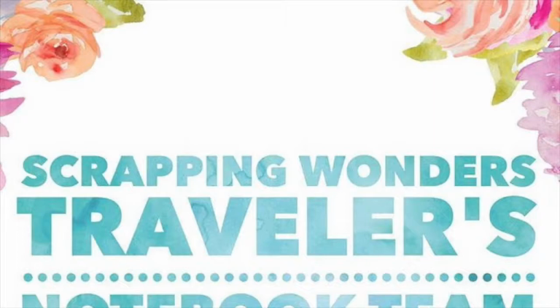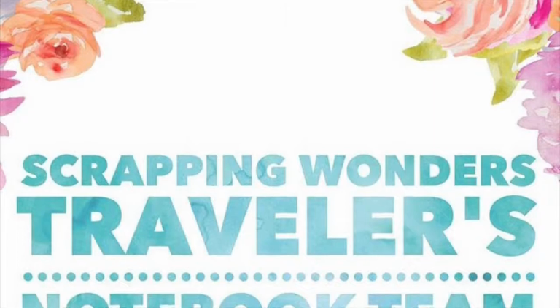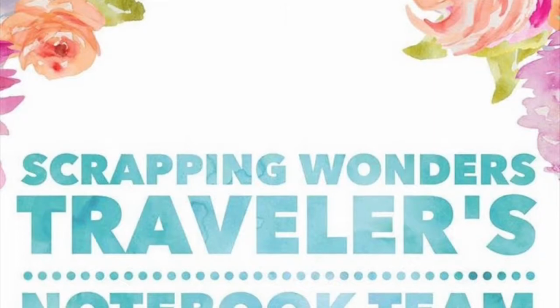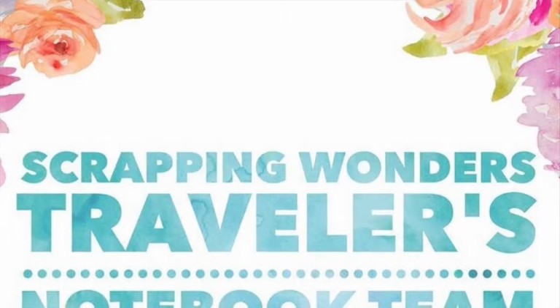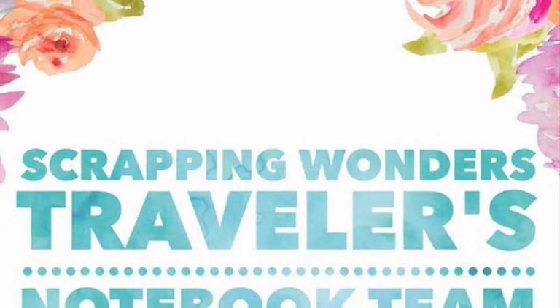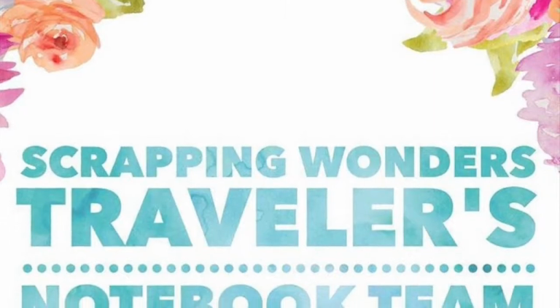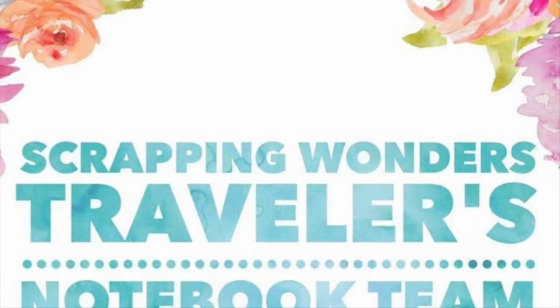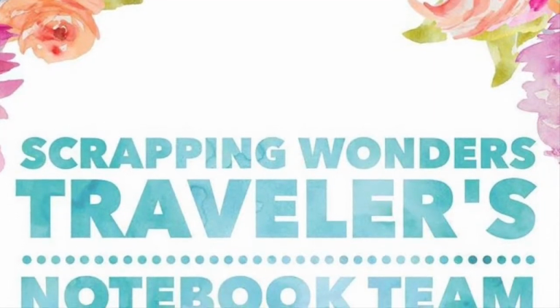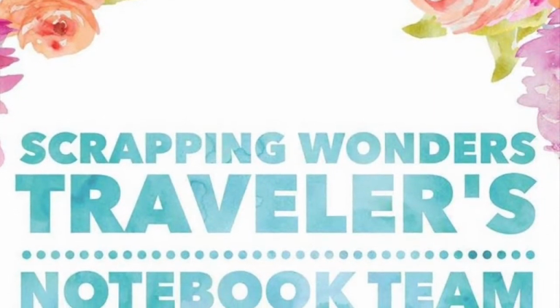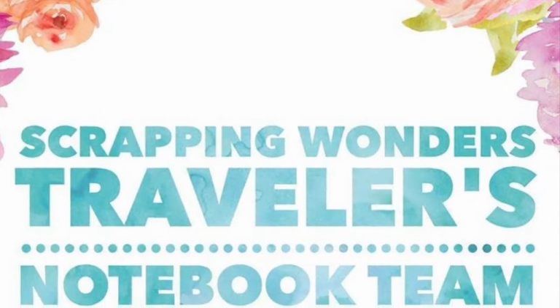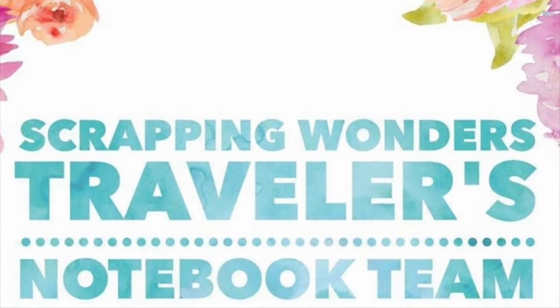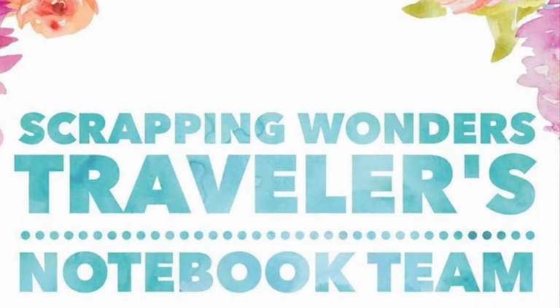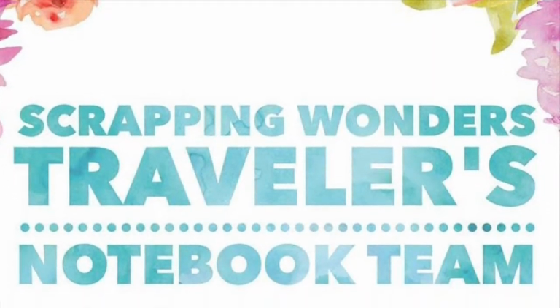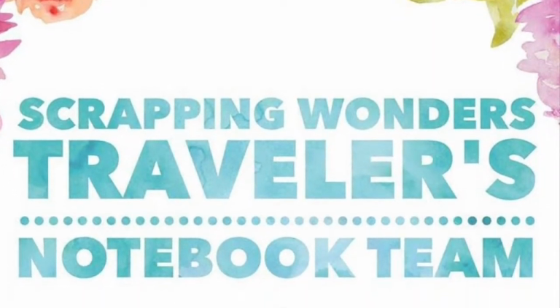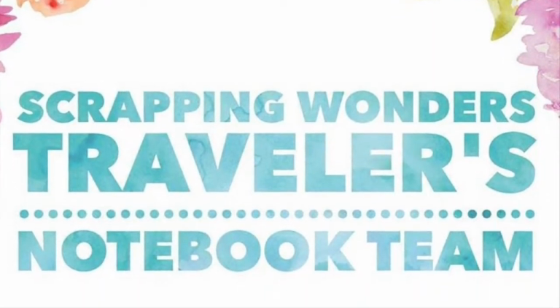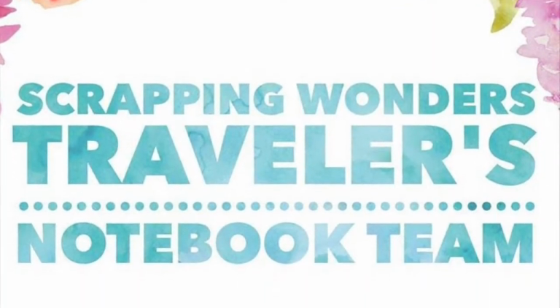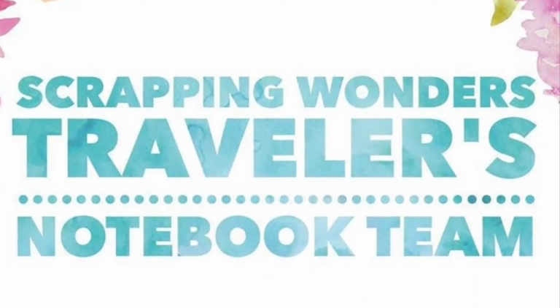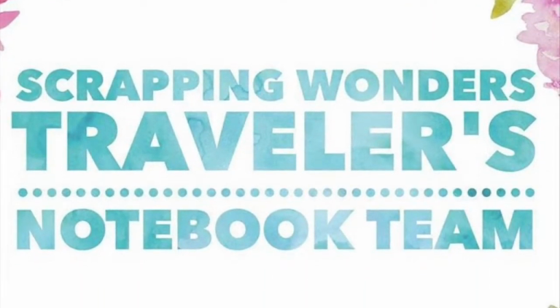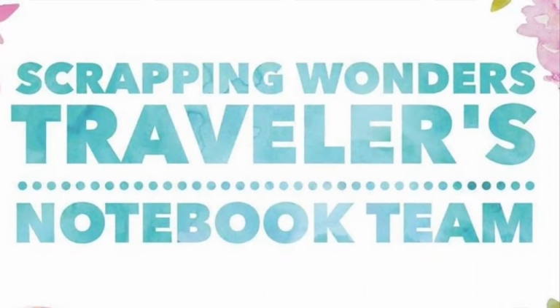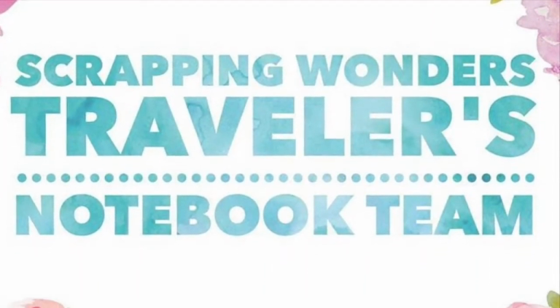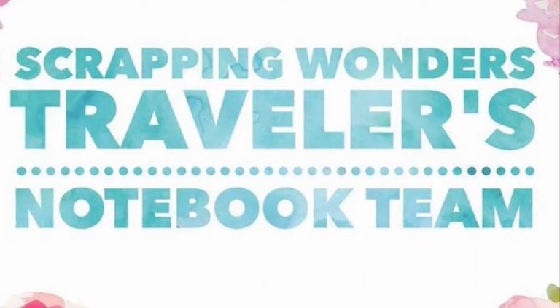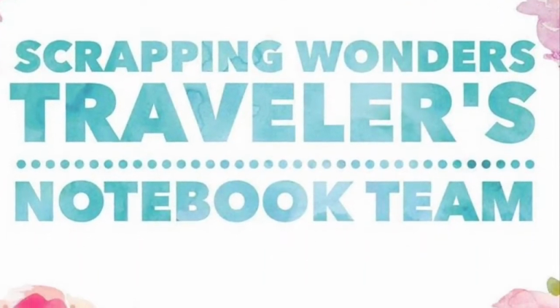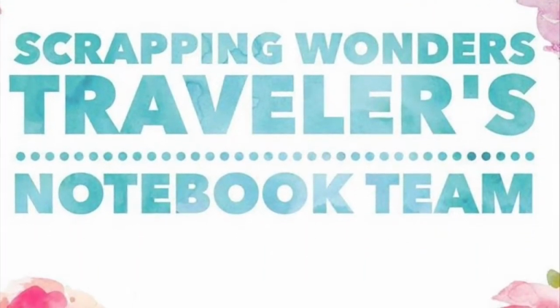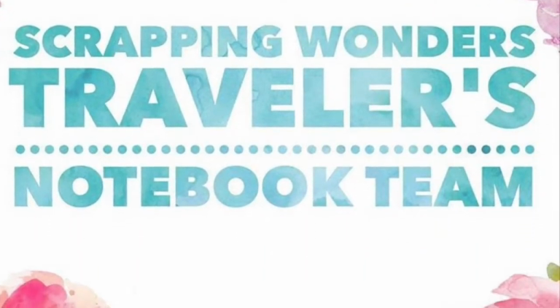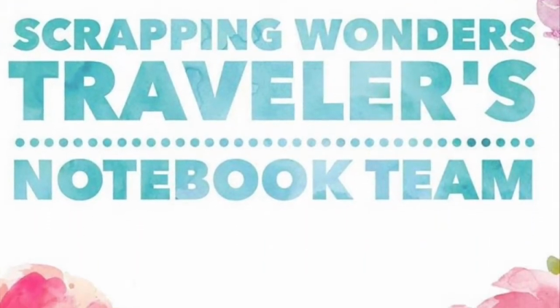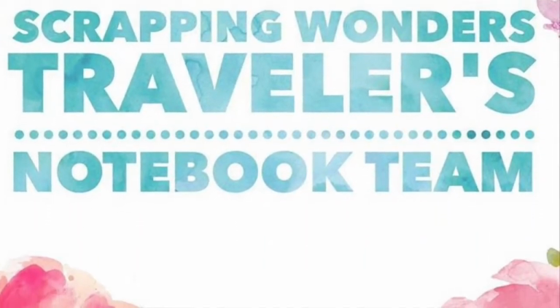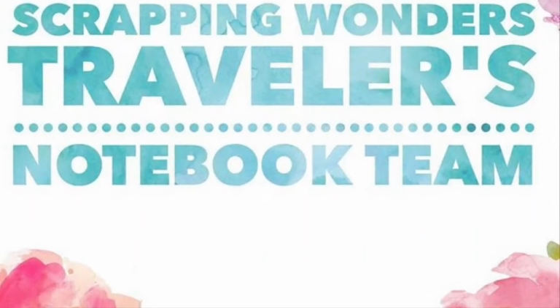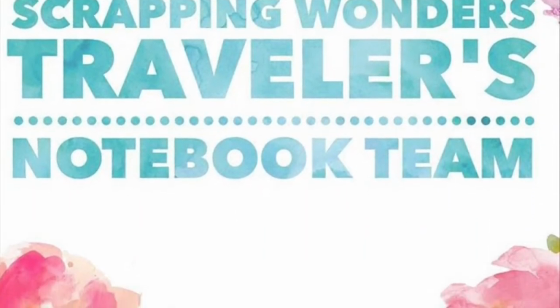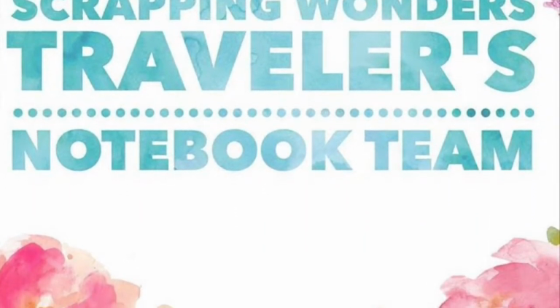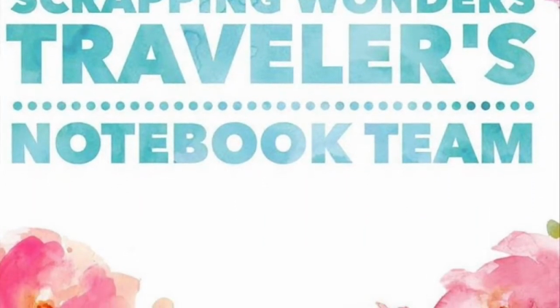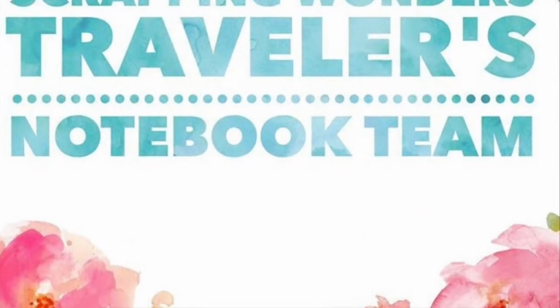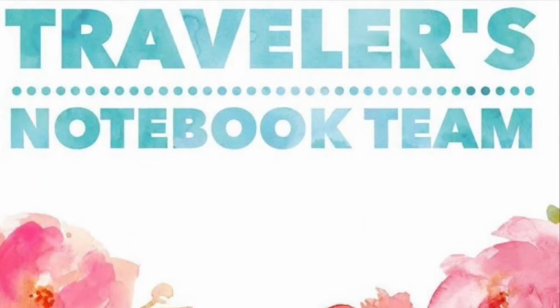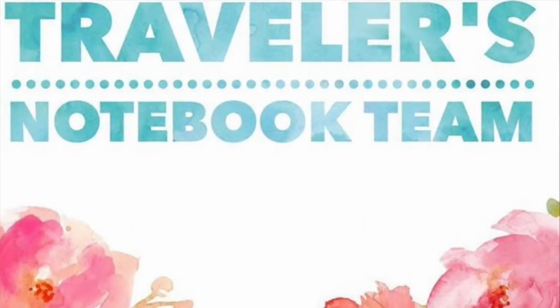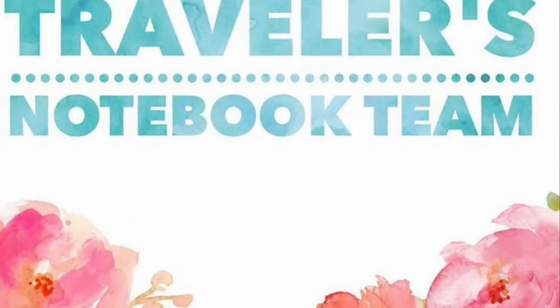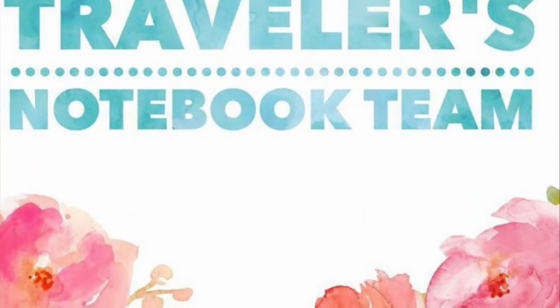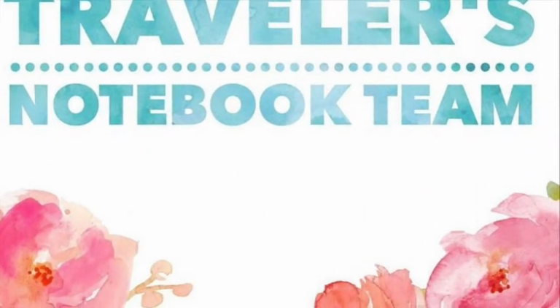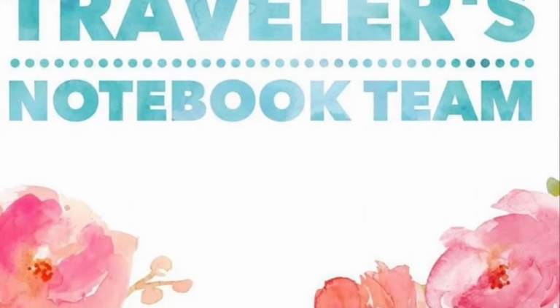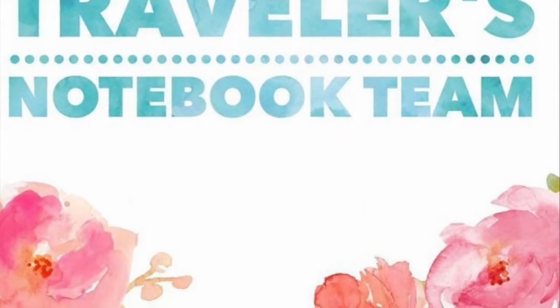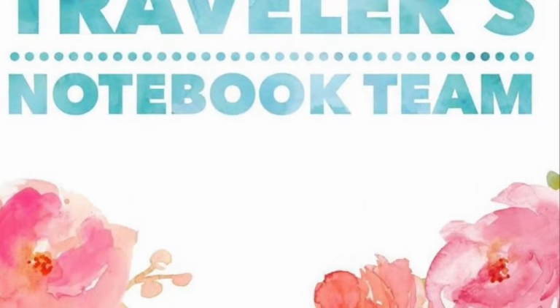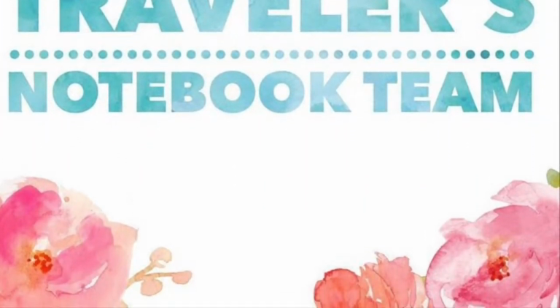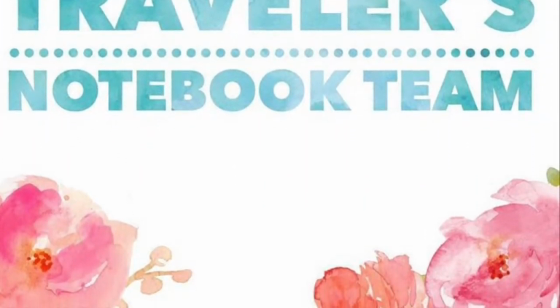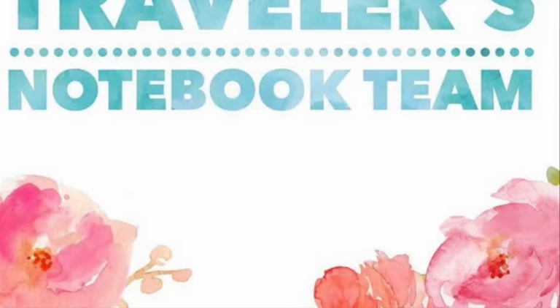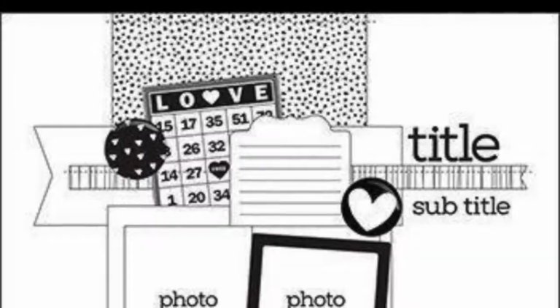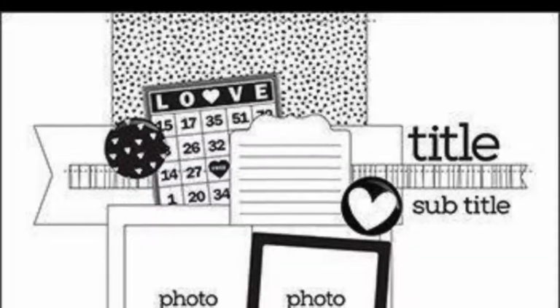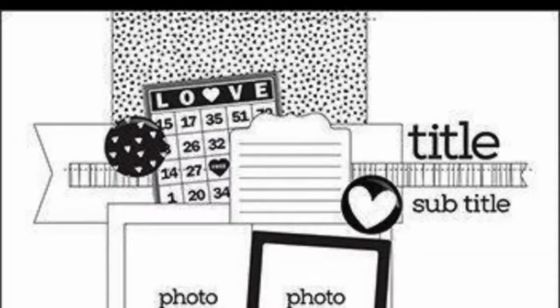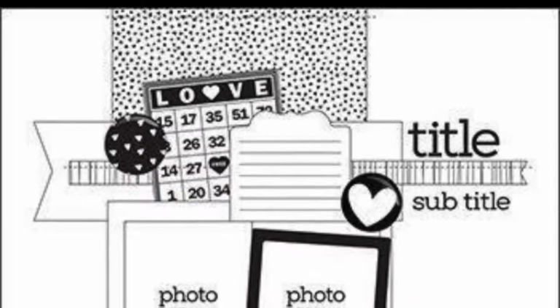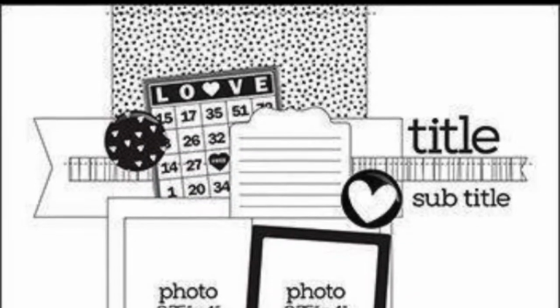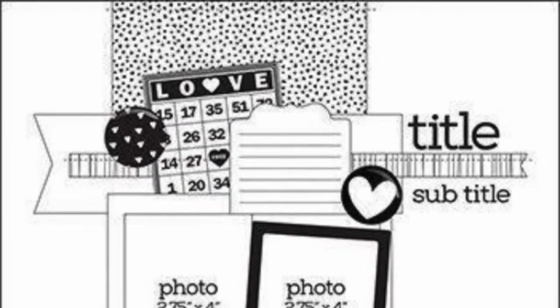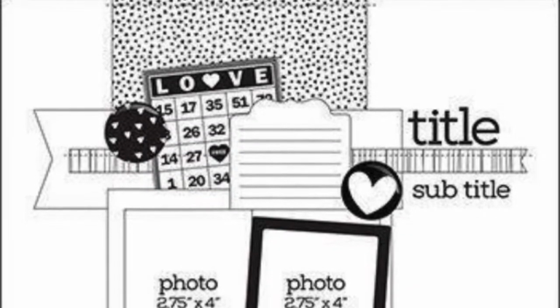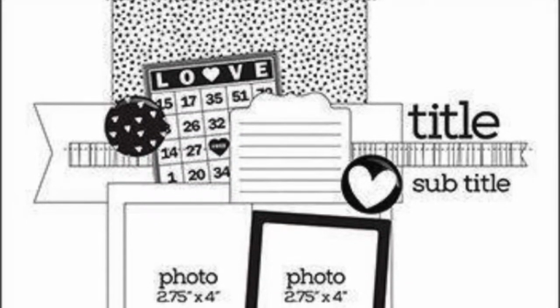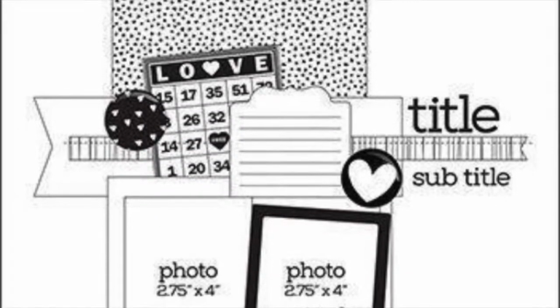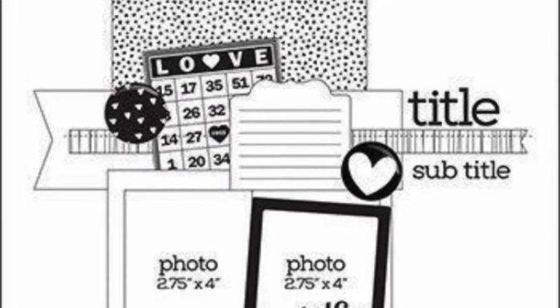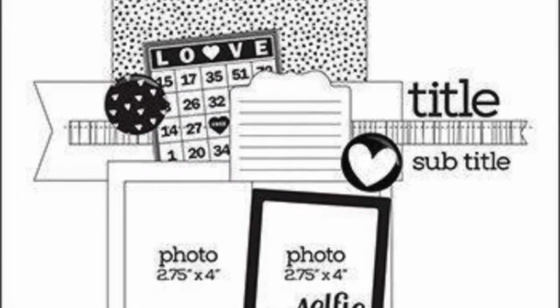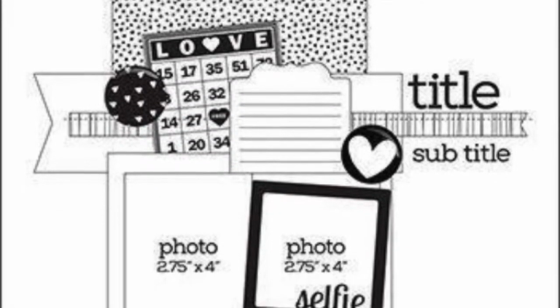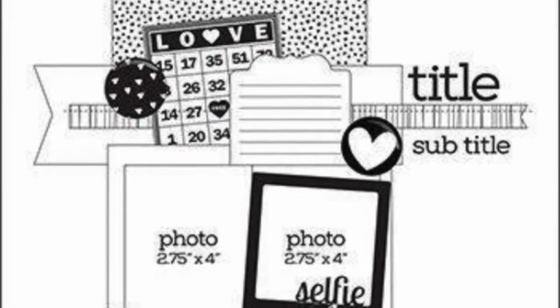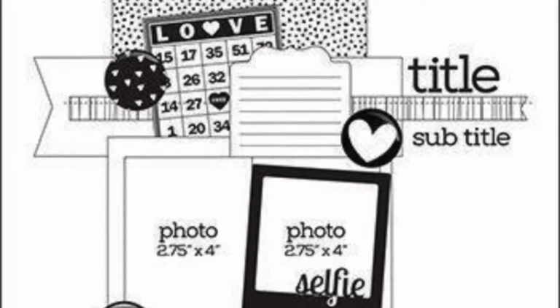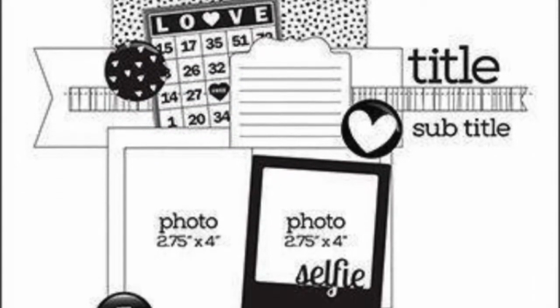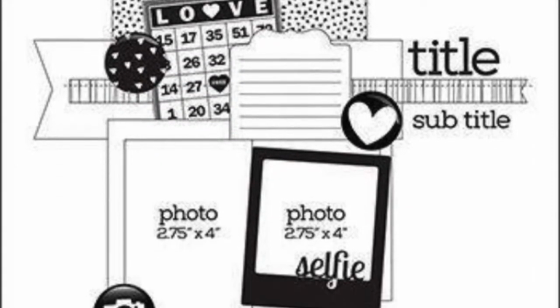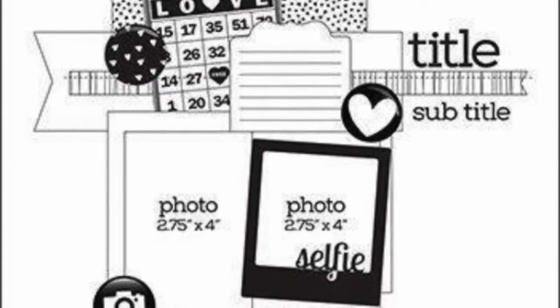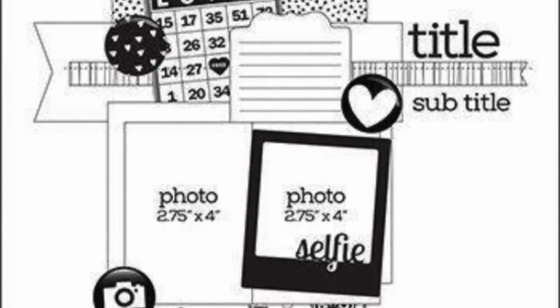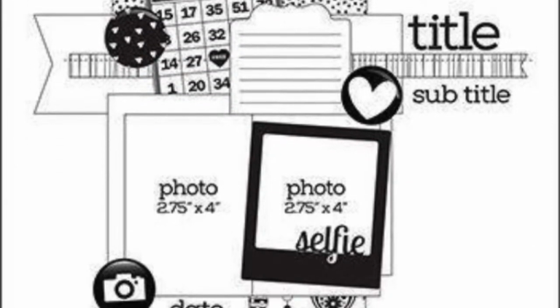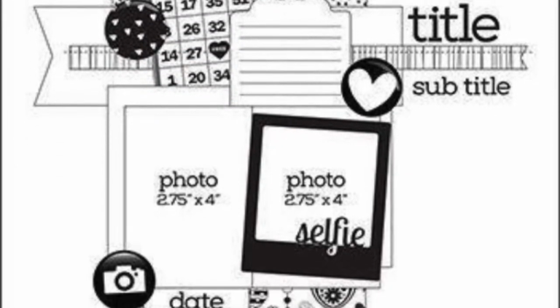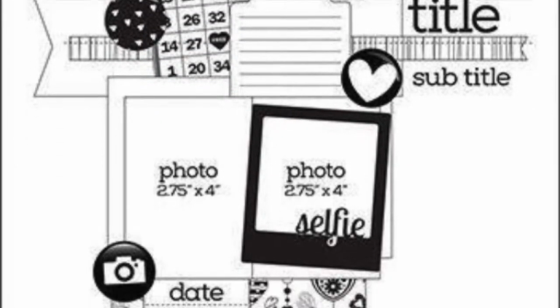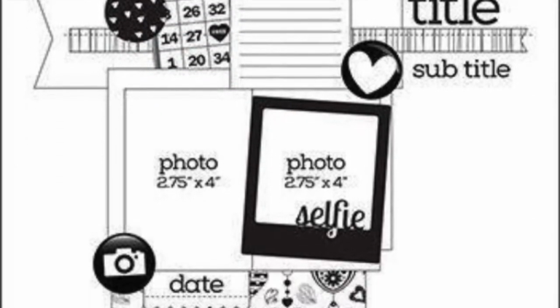Hello everyone and welcome back to my channel. Today I have a Scrapping Wonders Traveler's Notebook insert video for you guys.